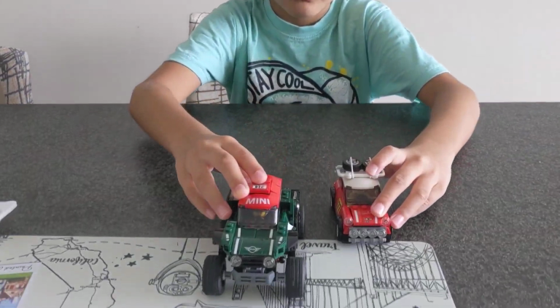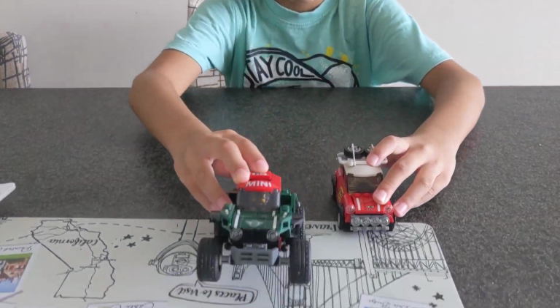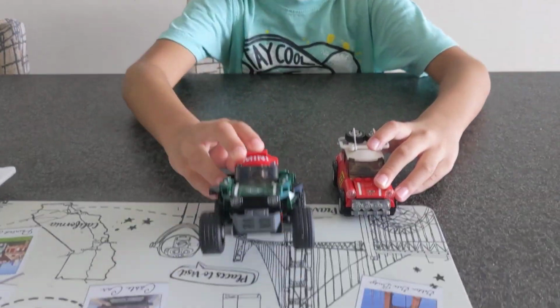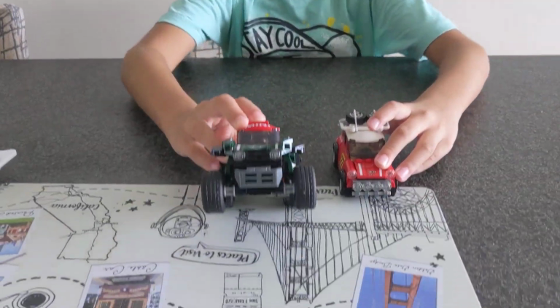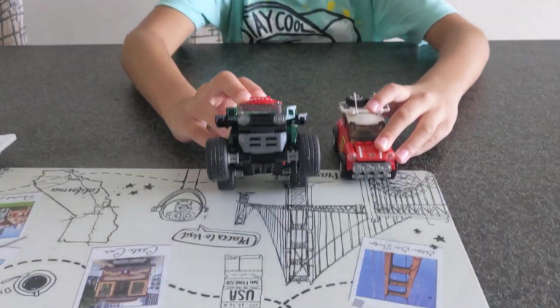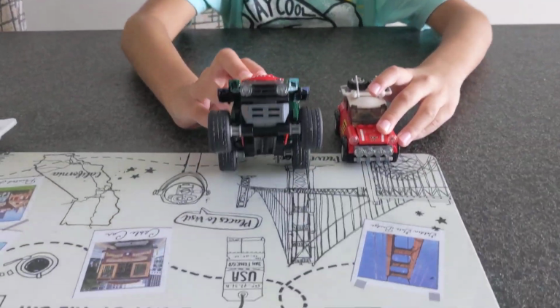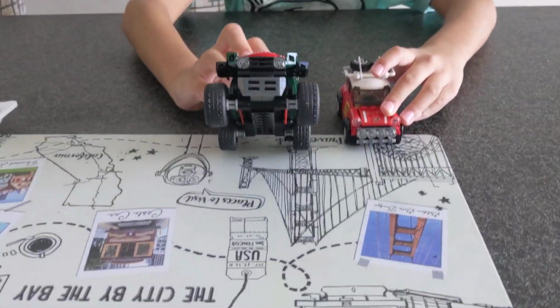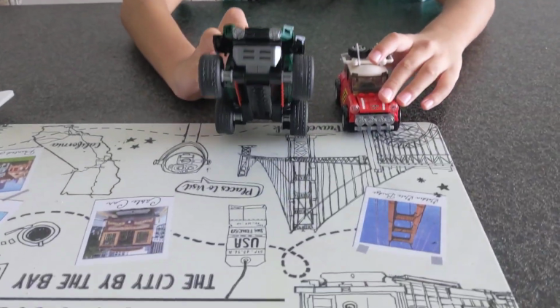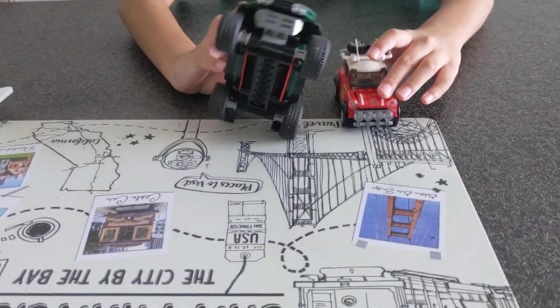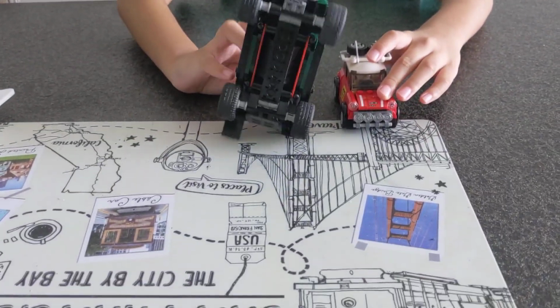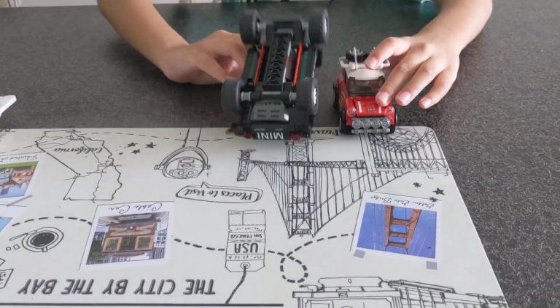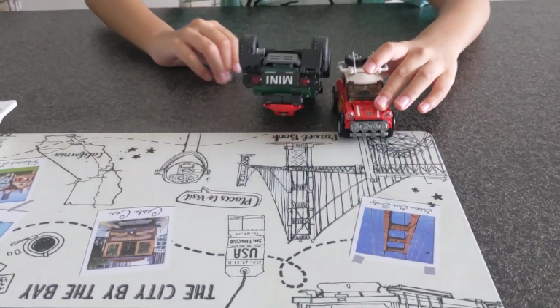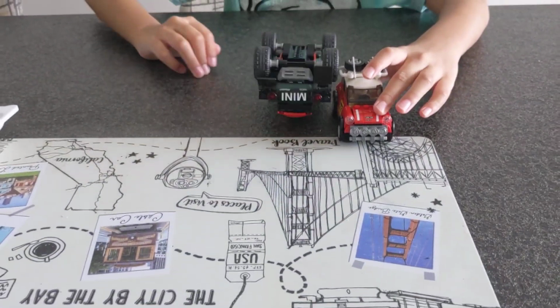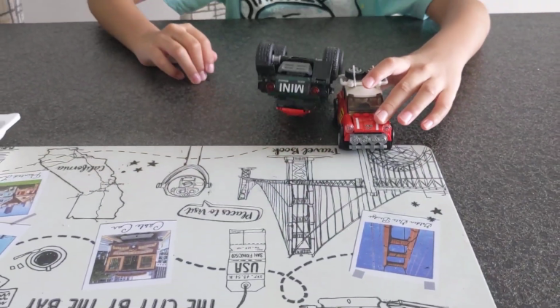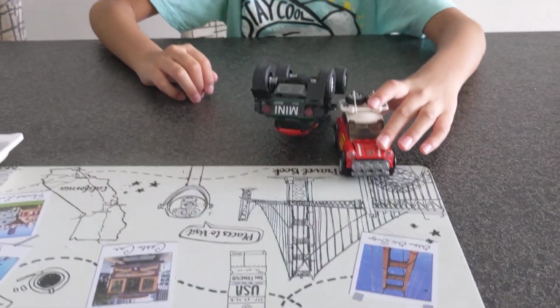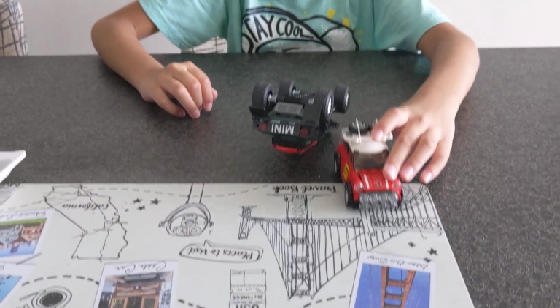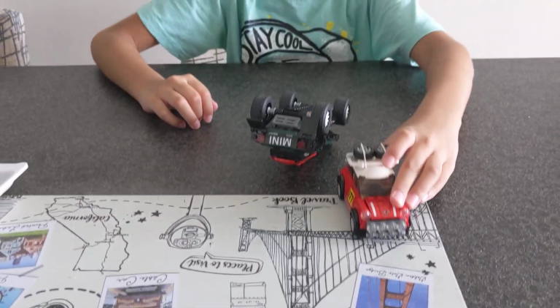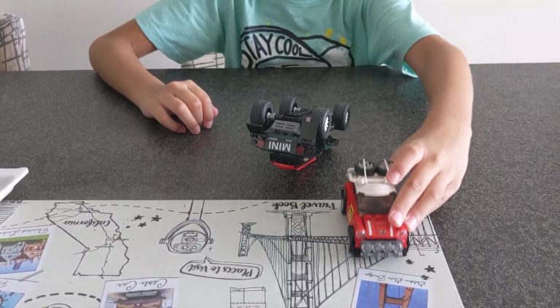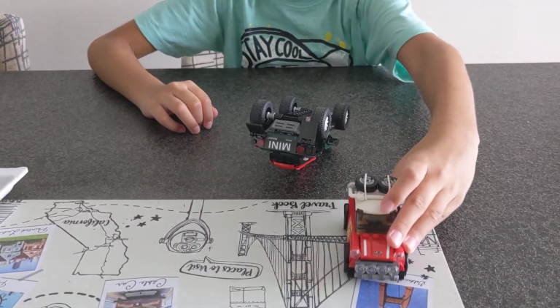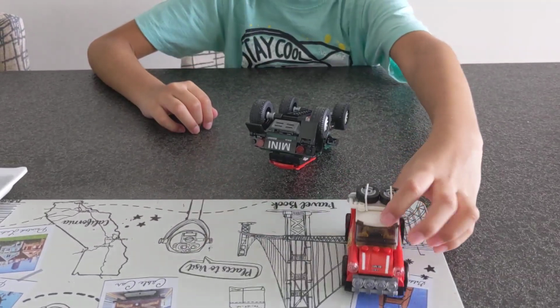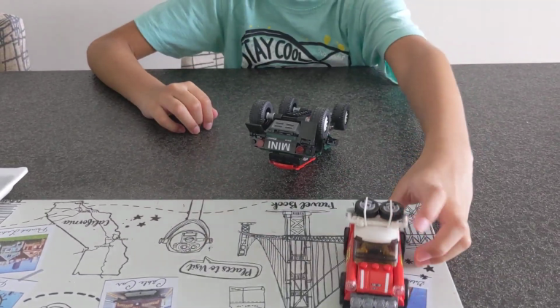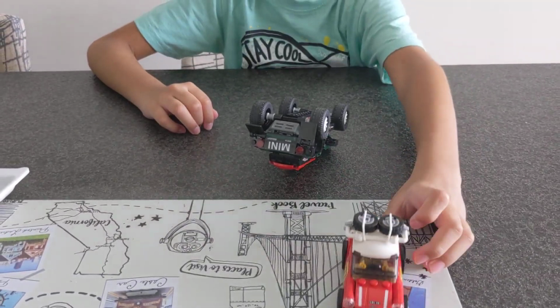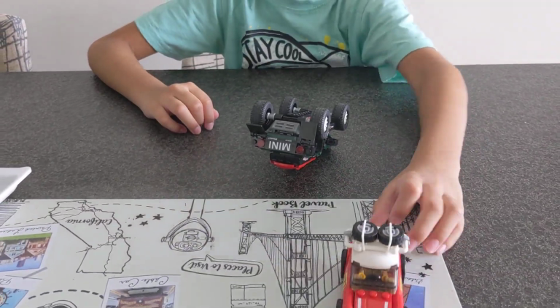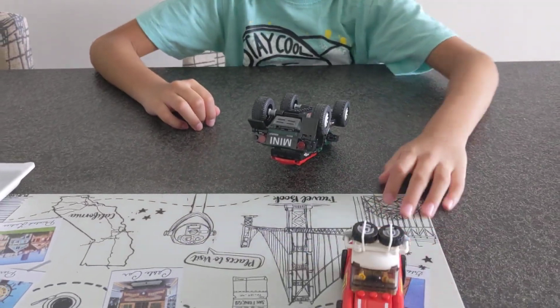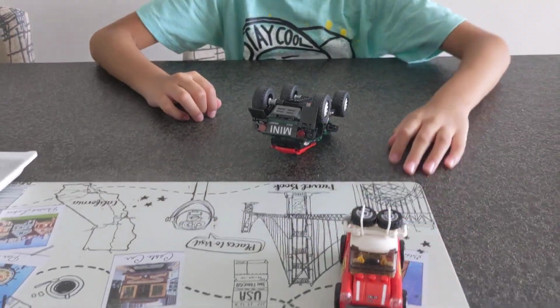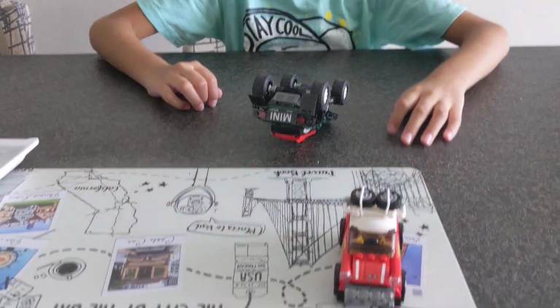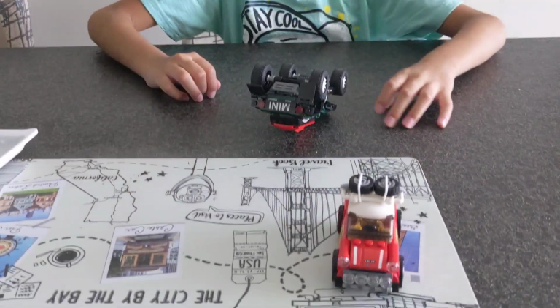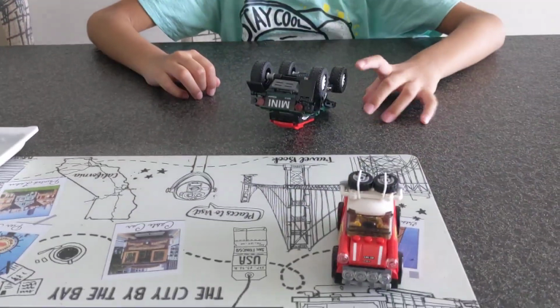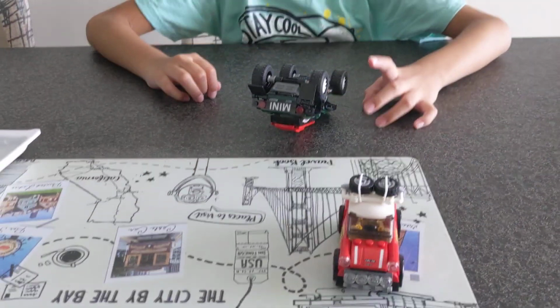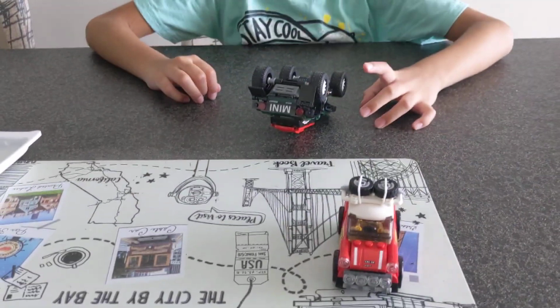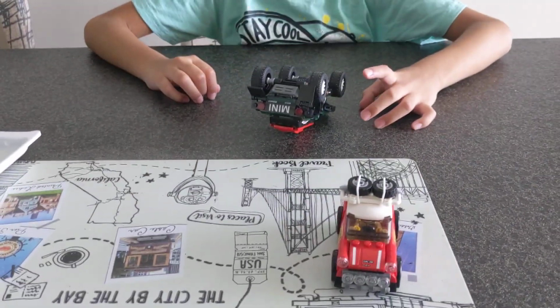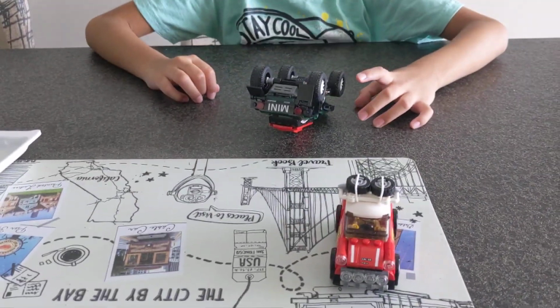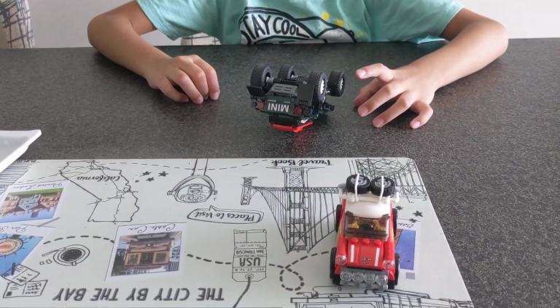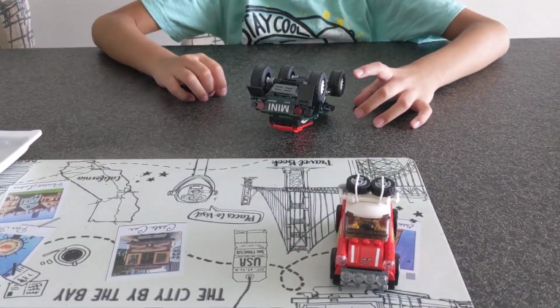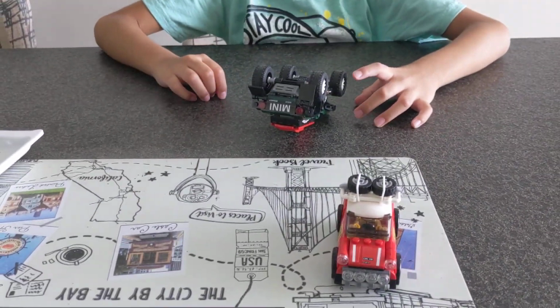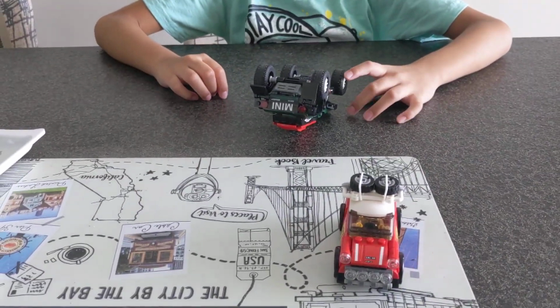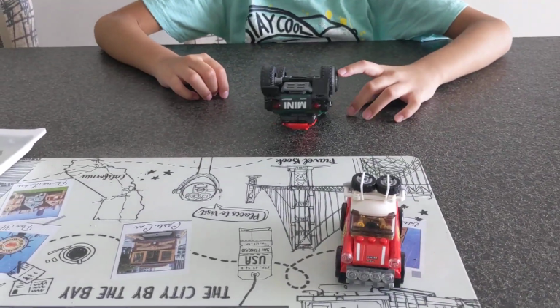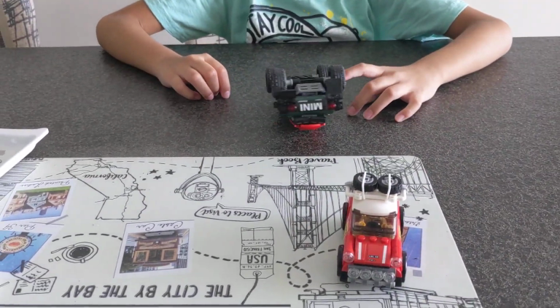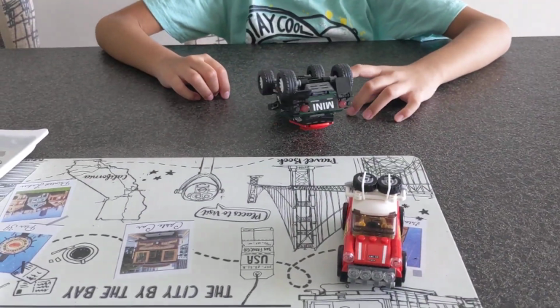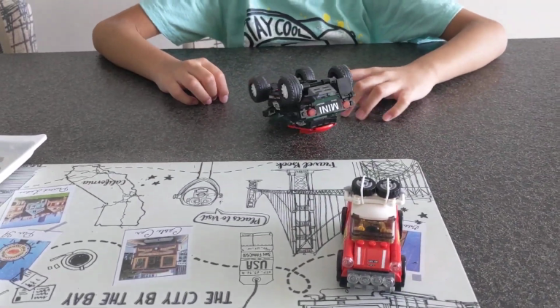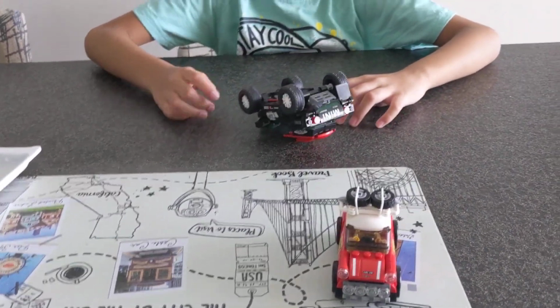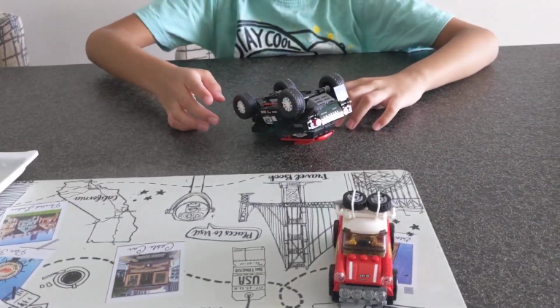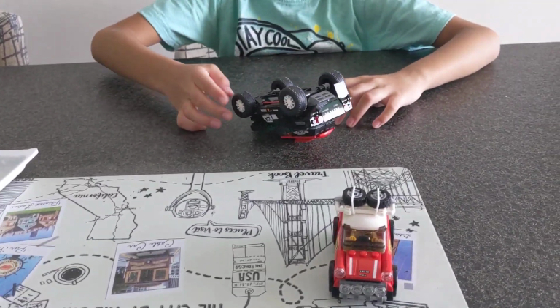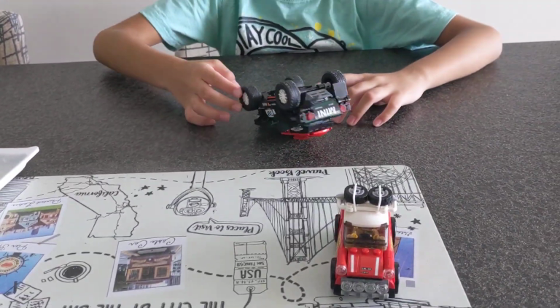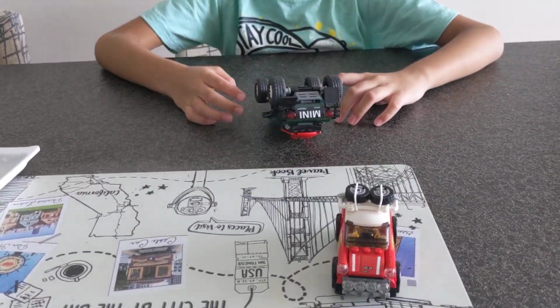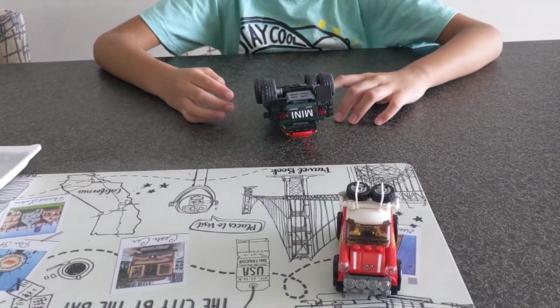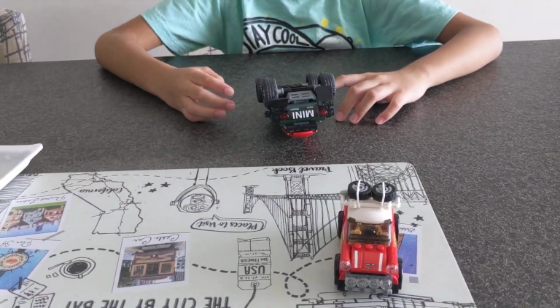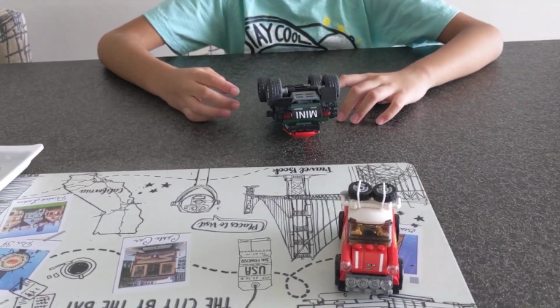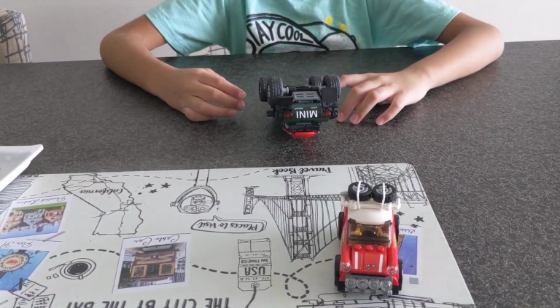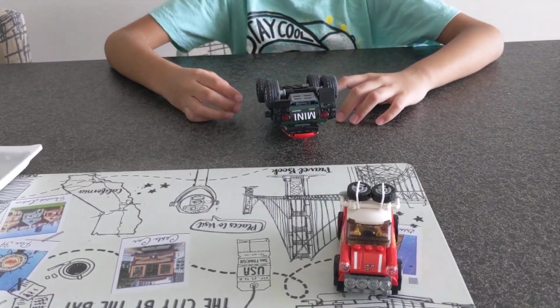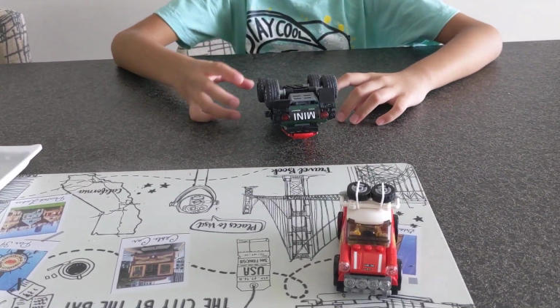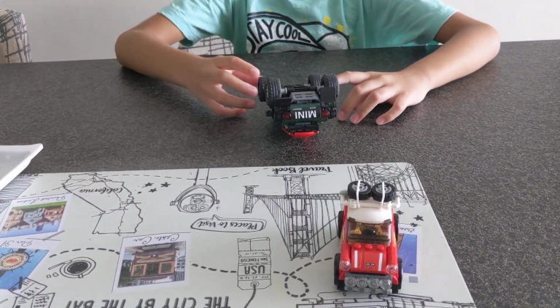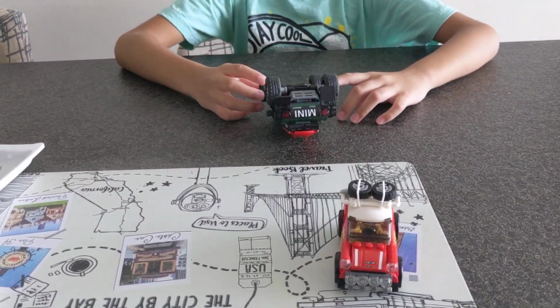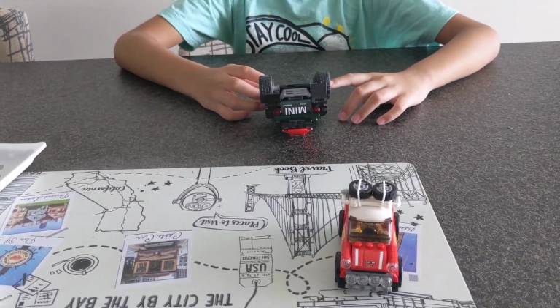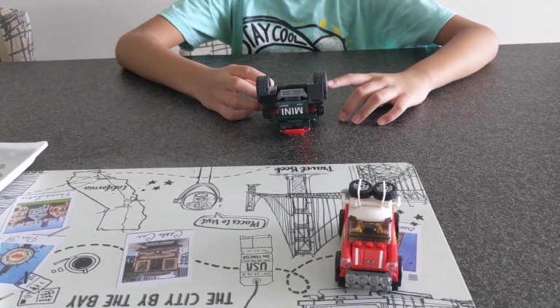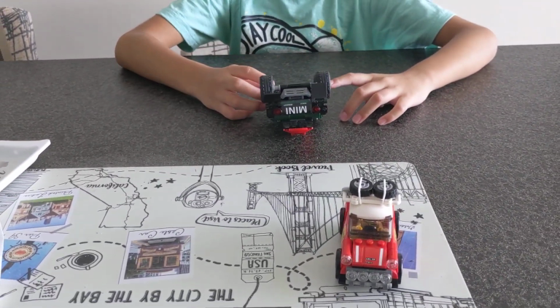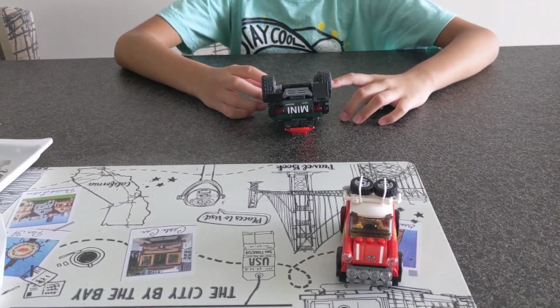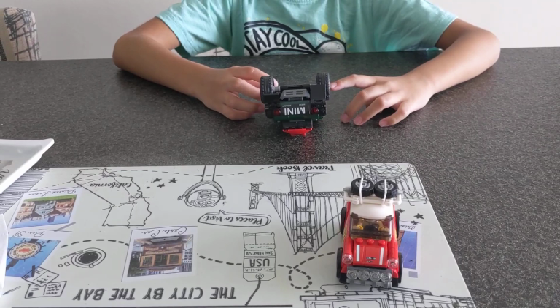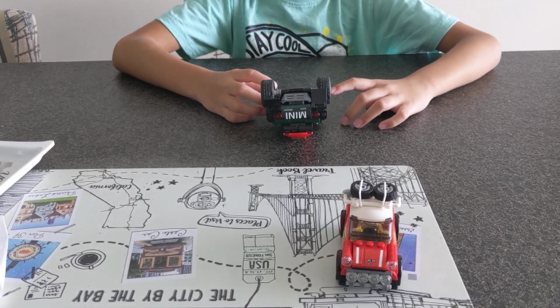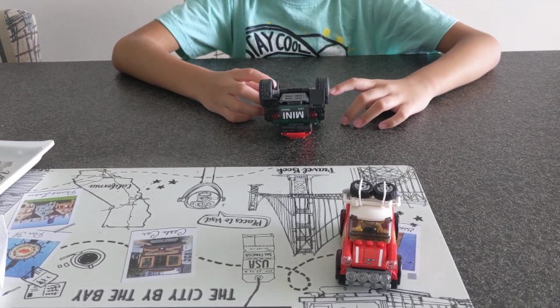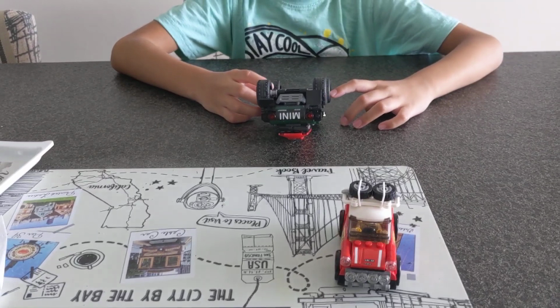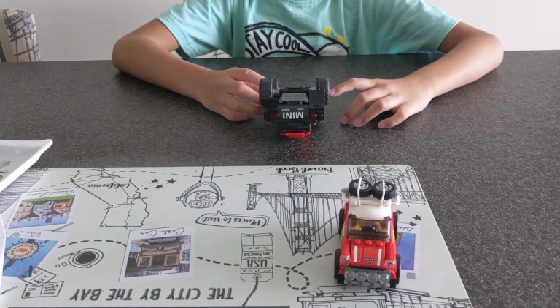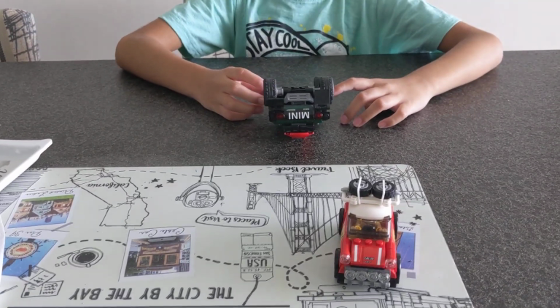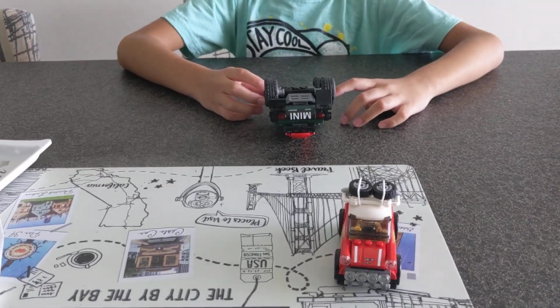Wow! I slipped! Yay! I got there! That's not fair!